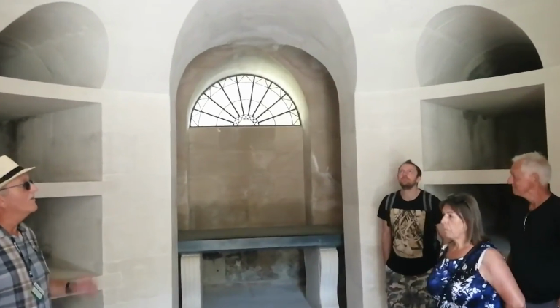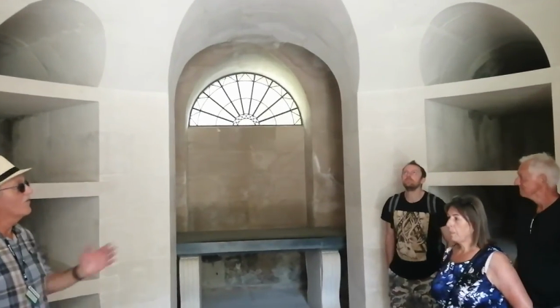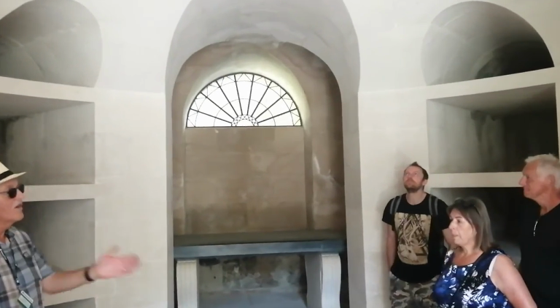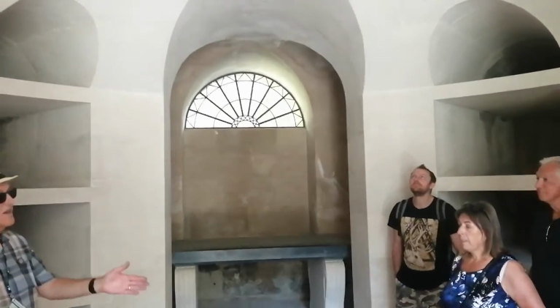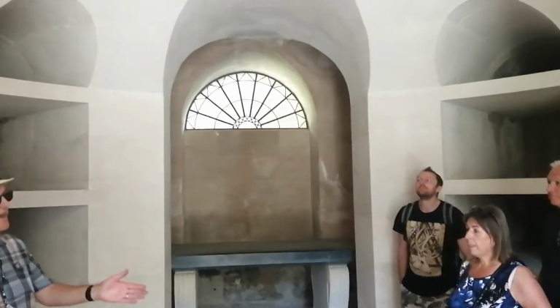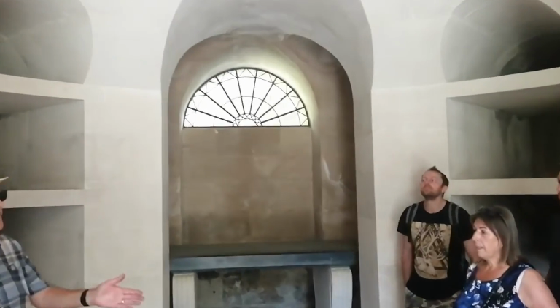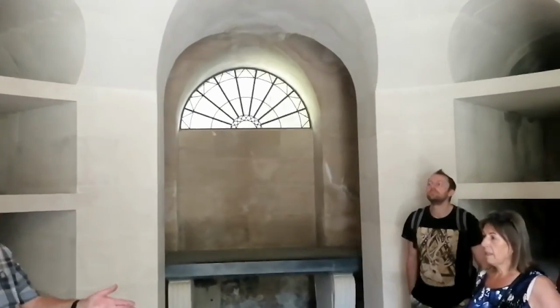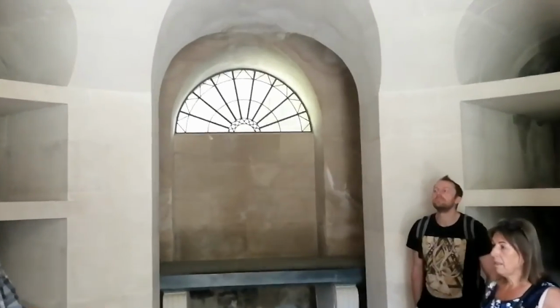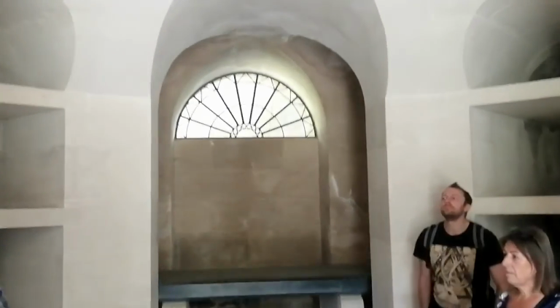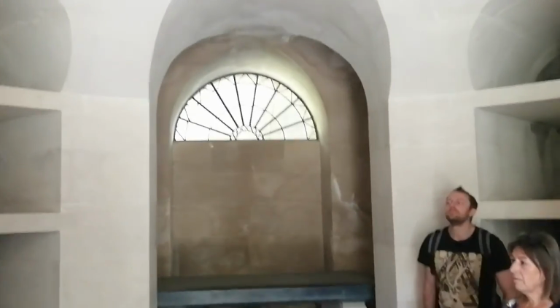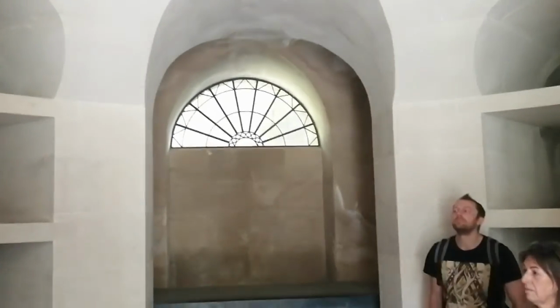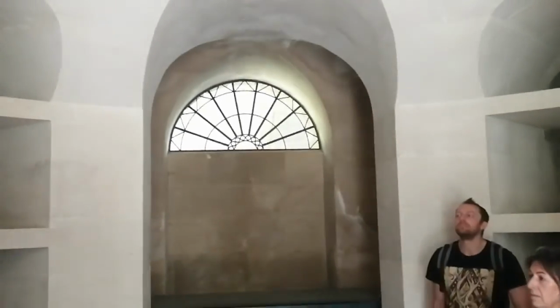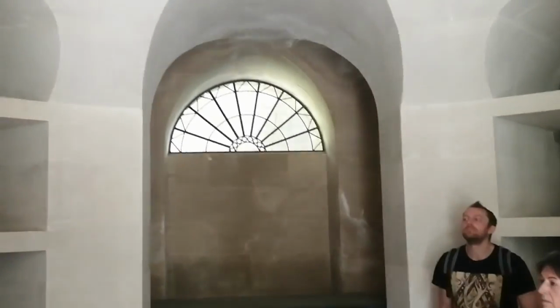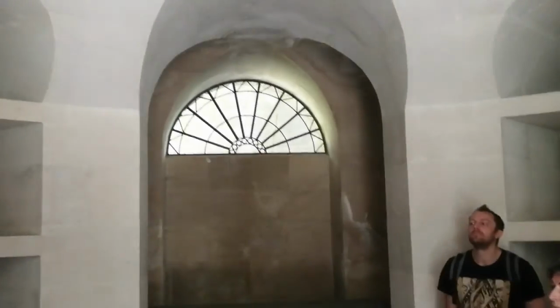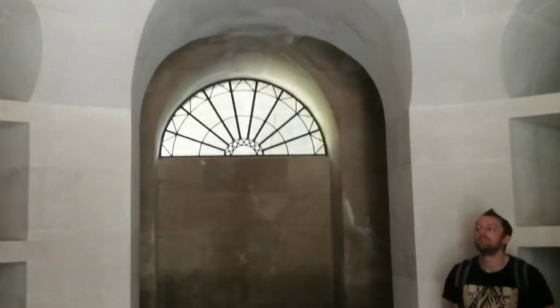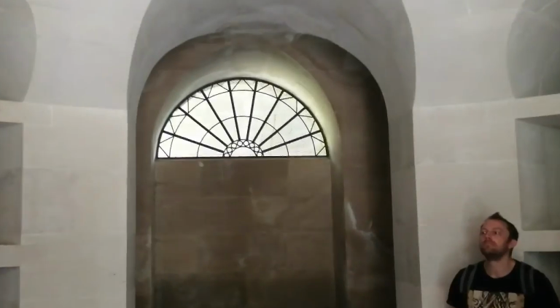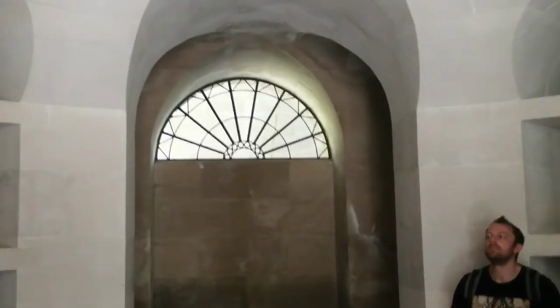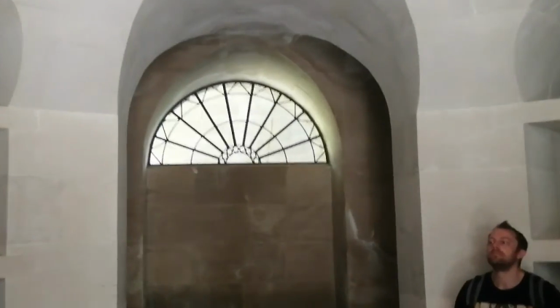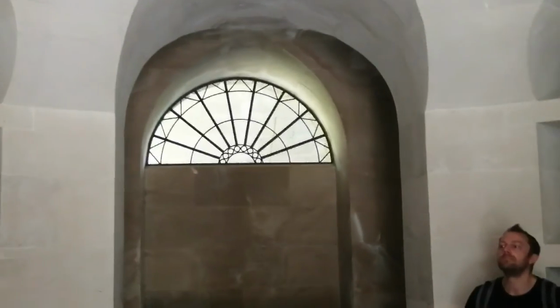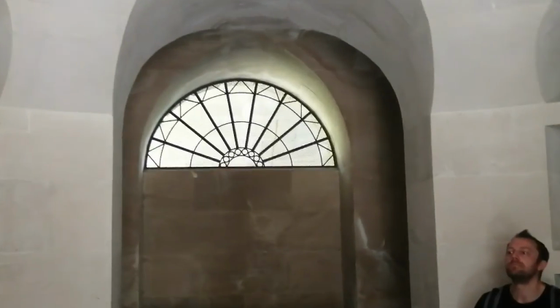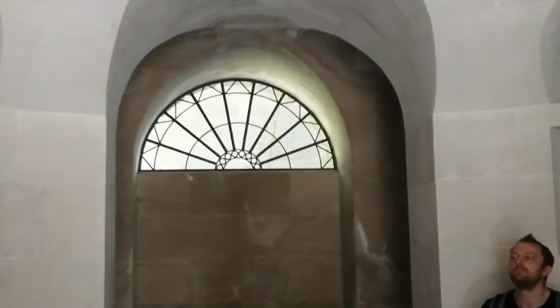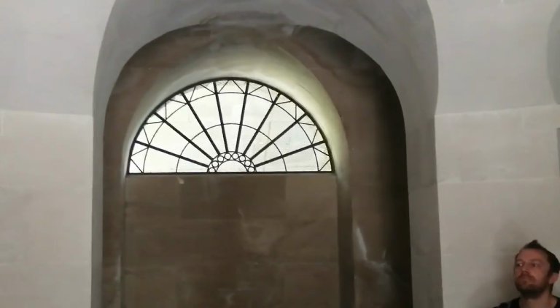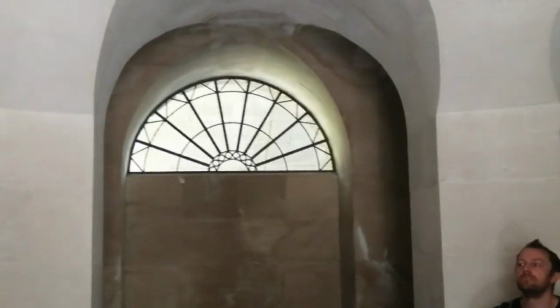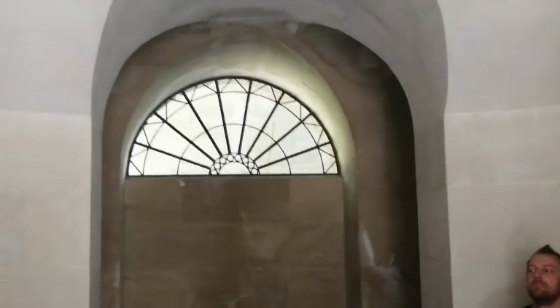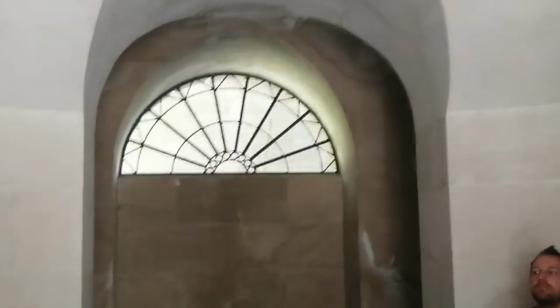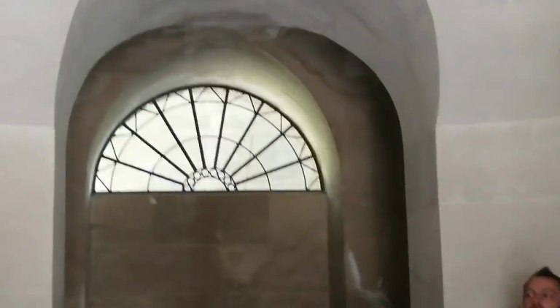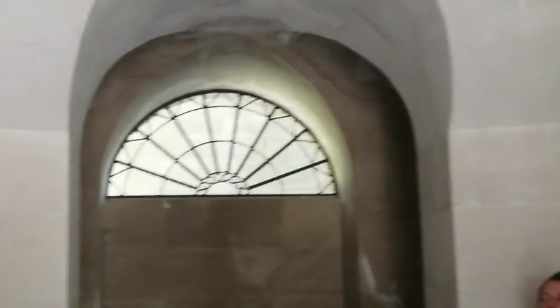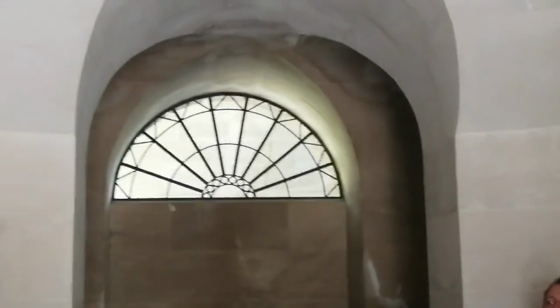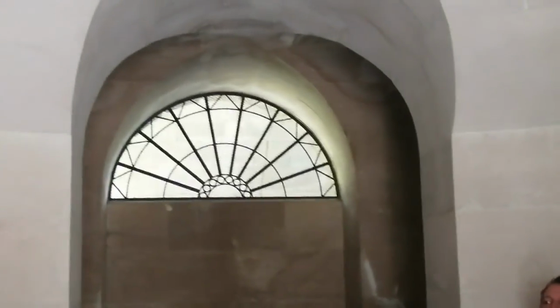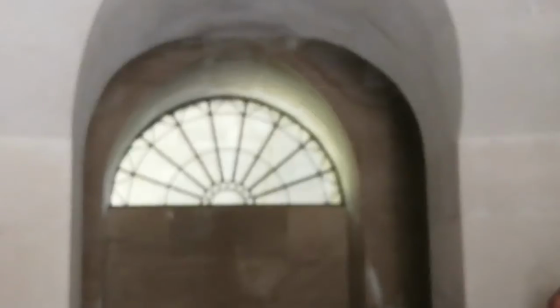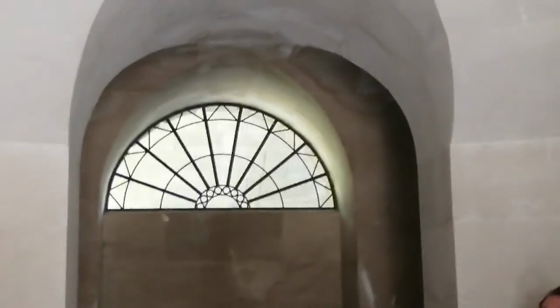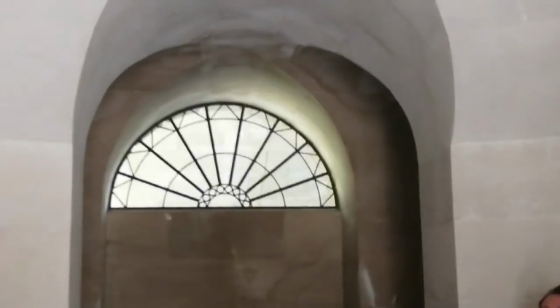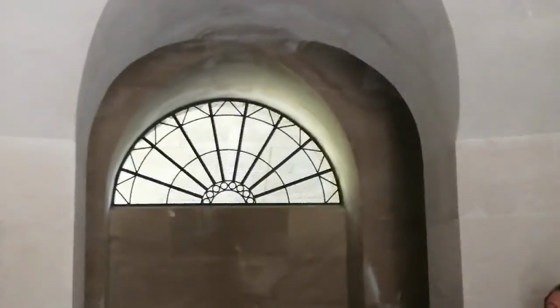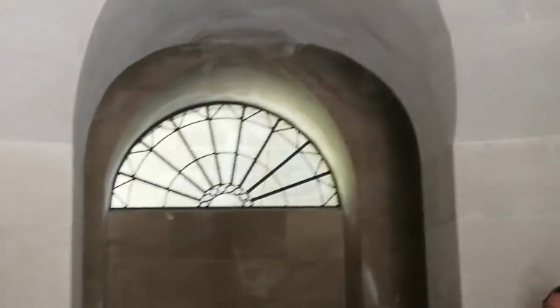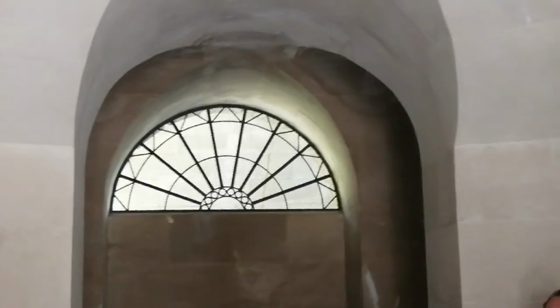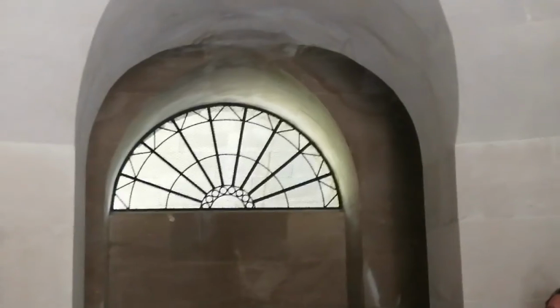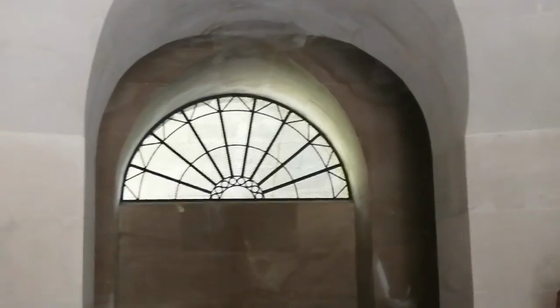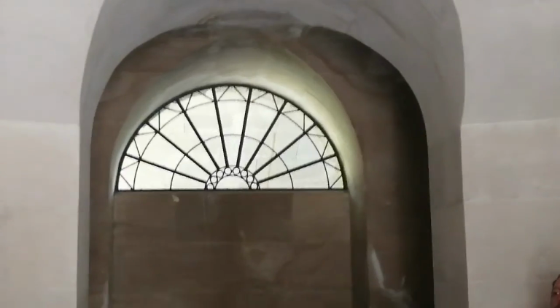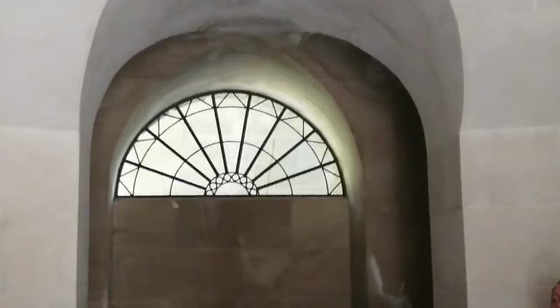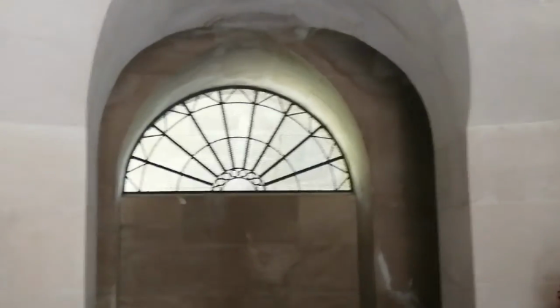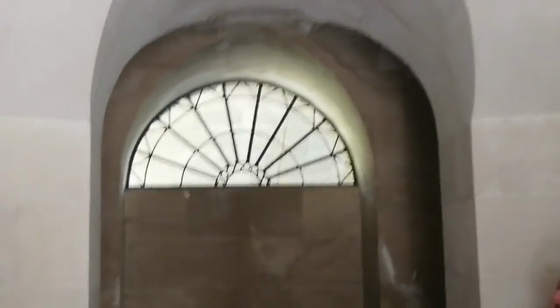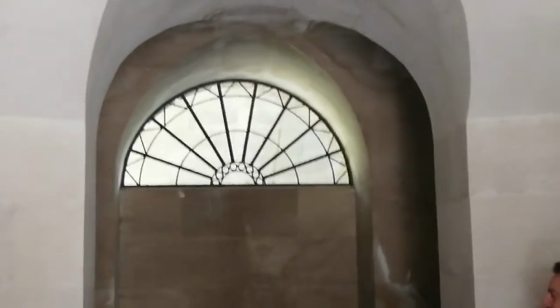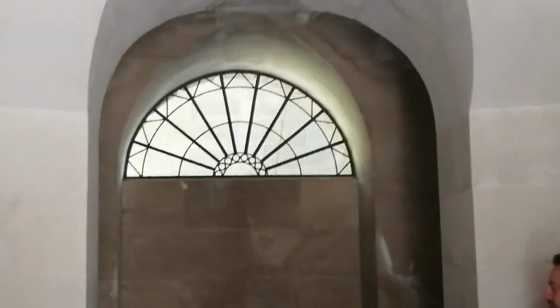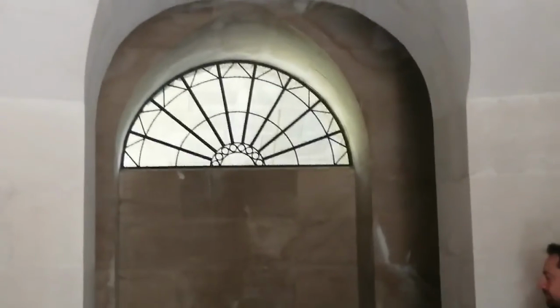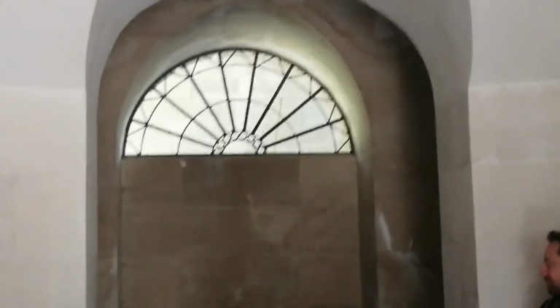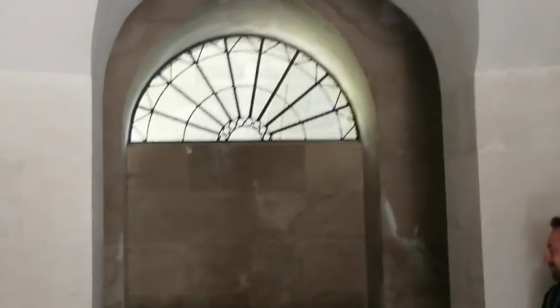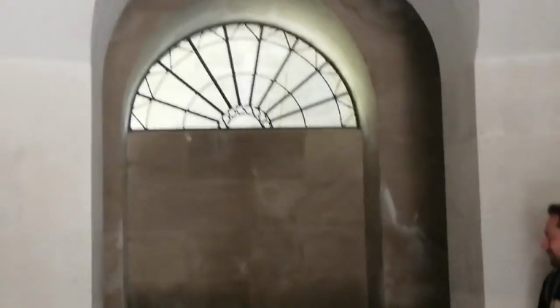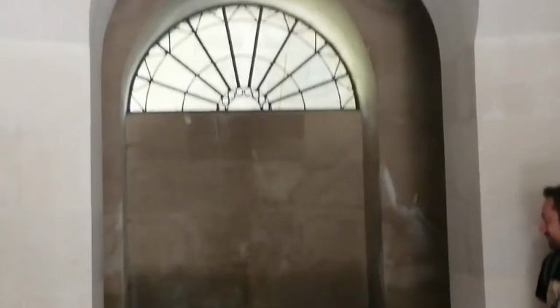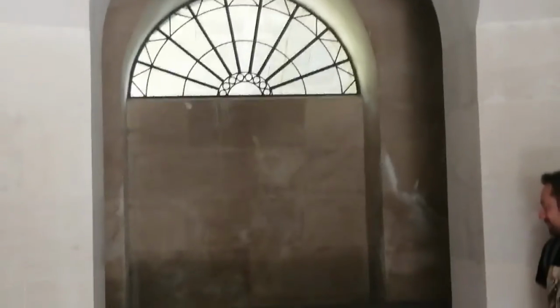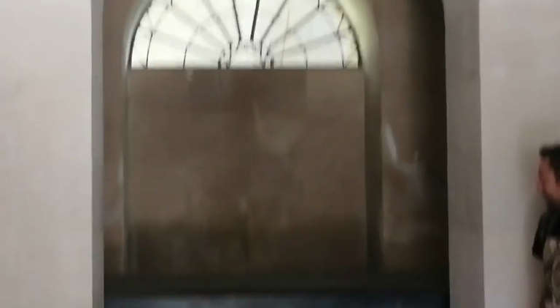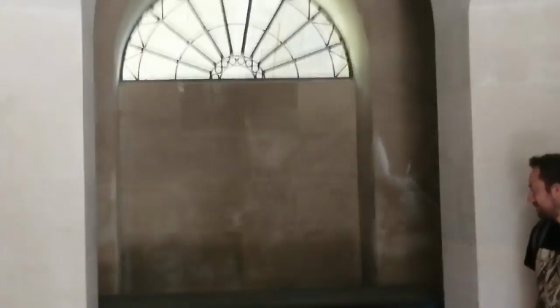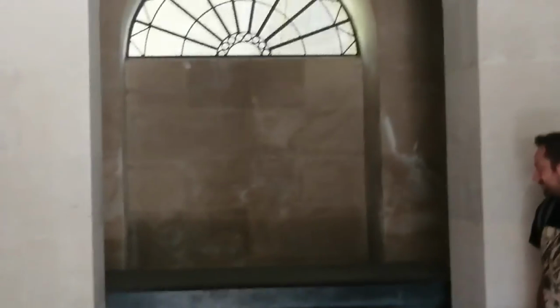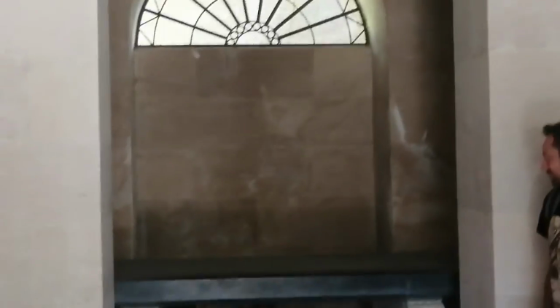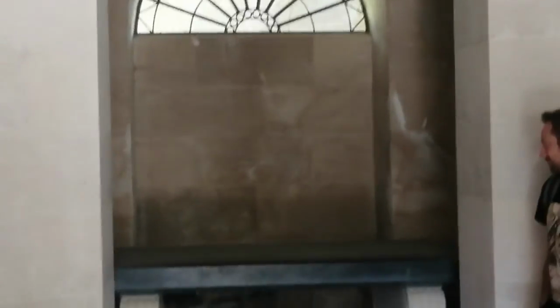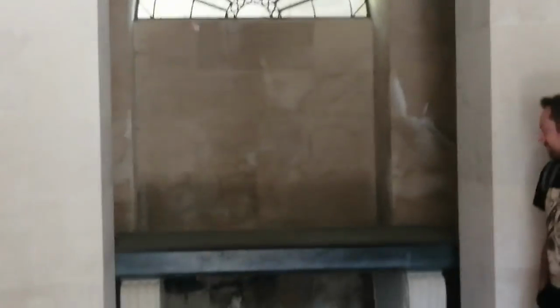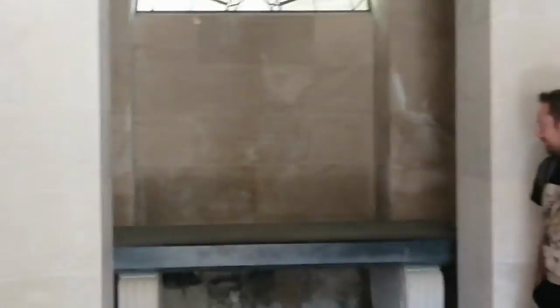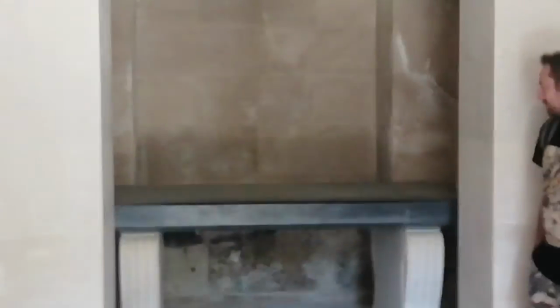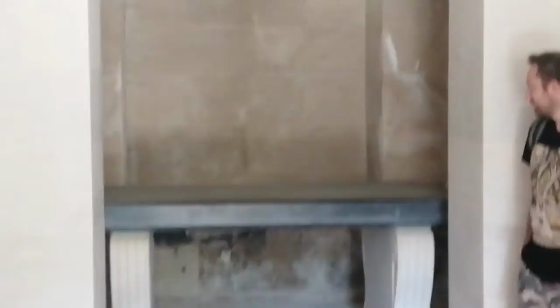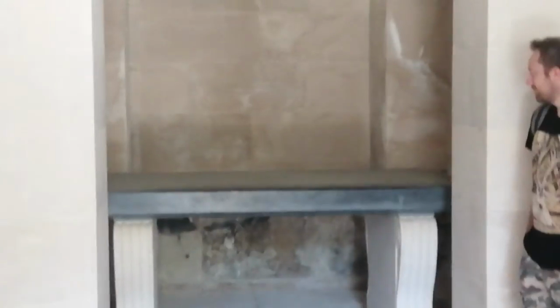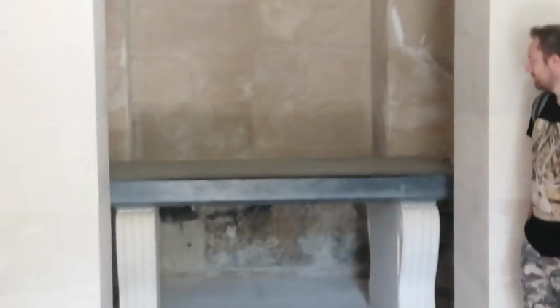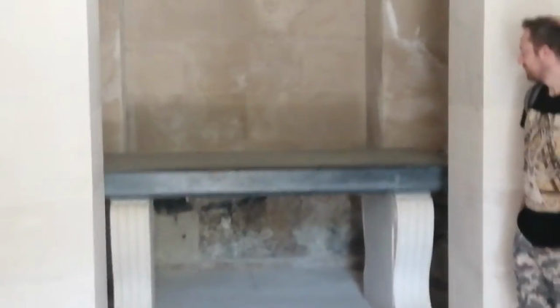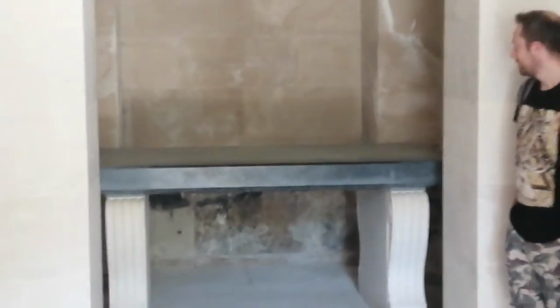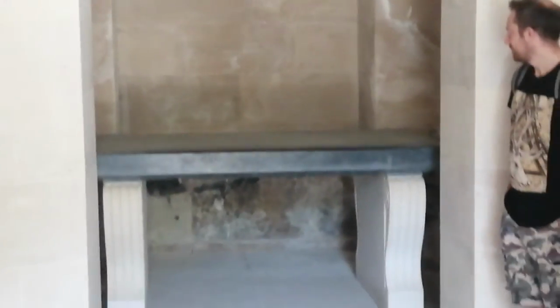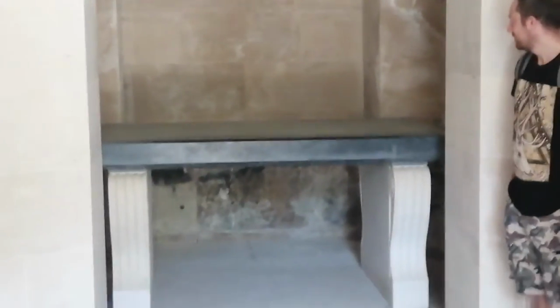Be very careful. Deep foliage, rabbit holes and what have you — you could easily fall. So, be very careful.